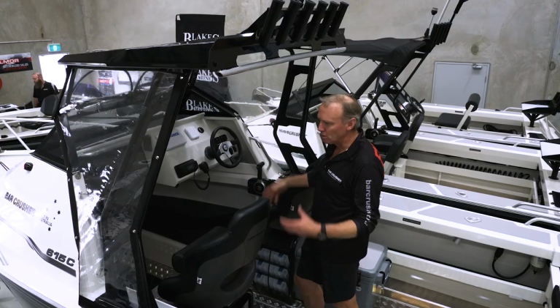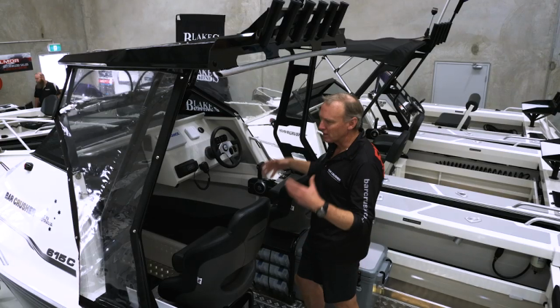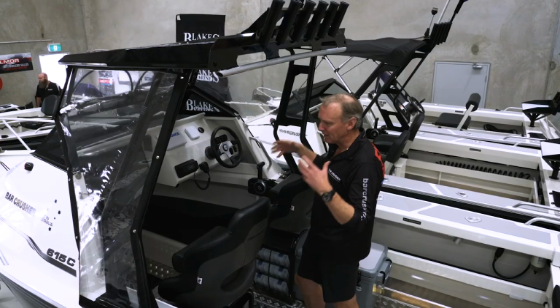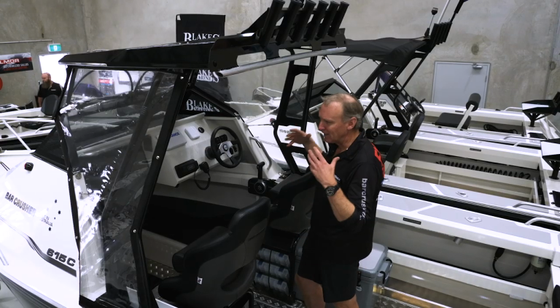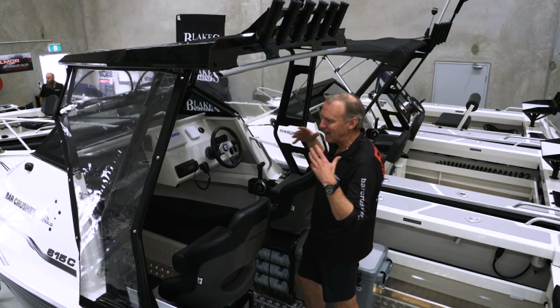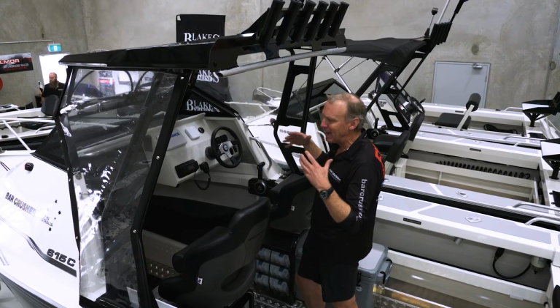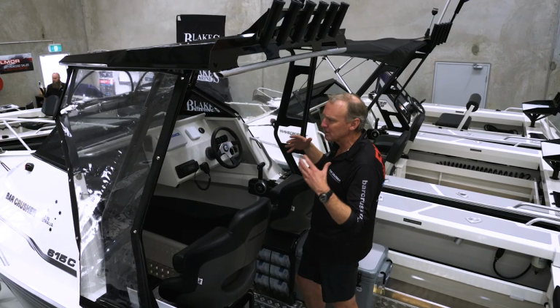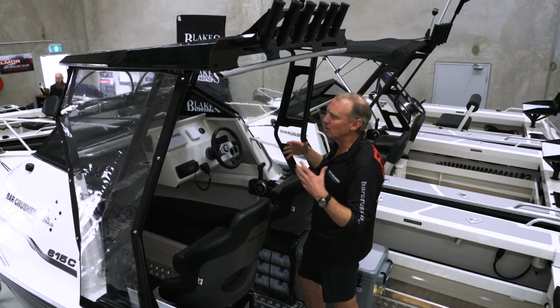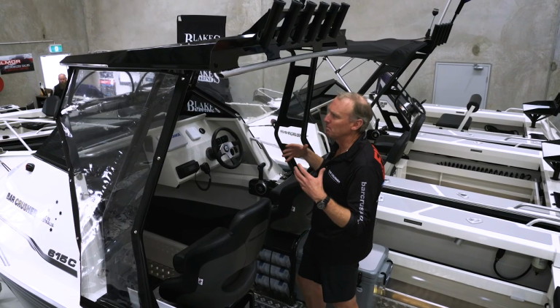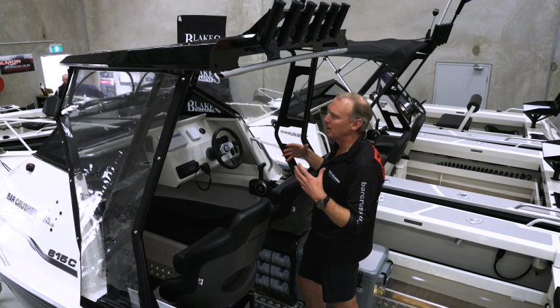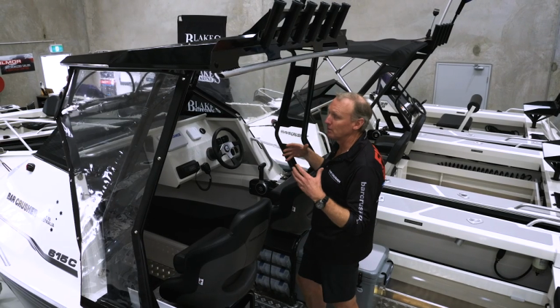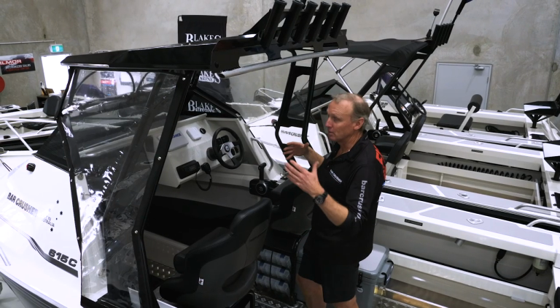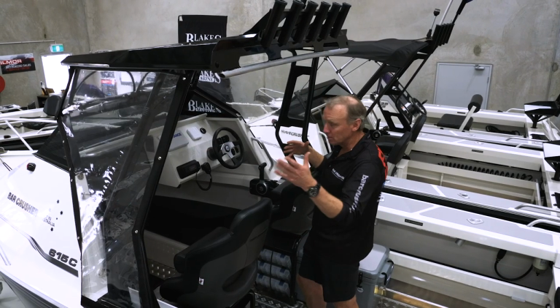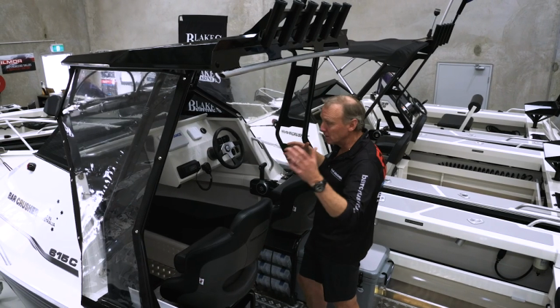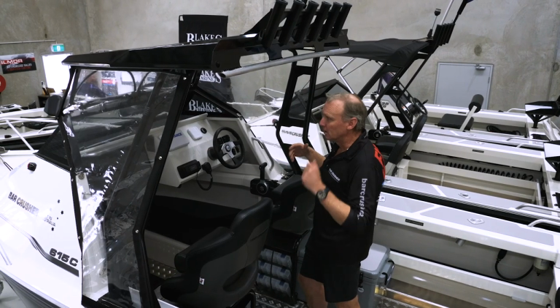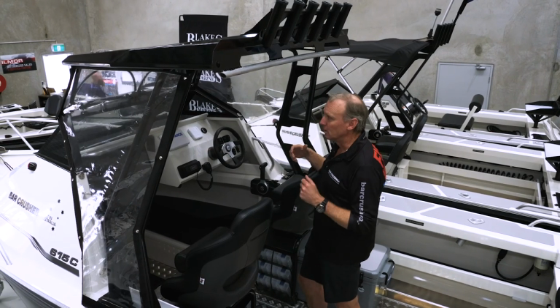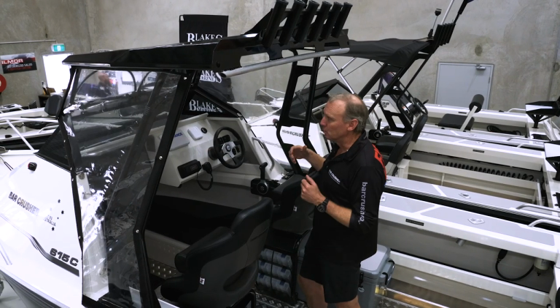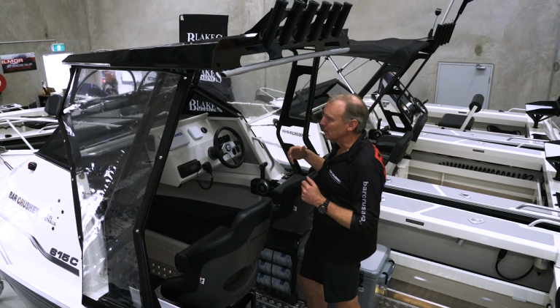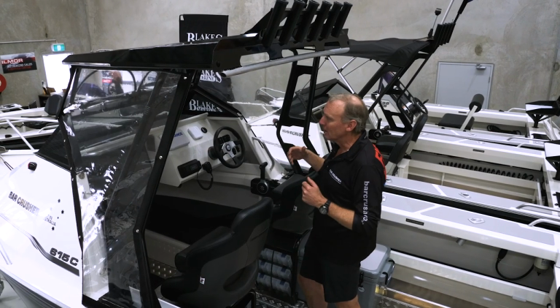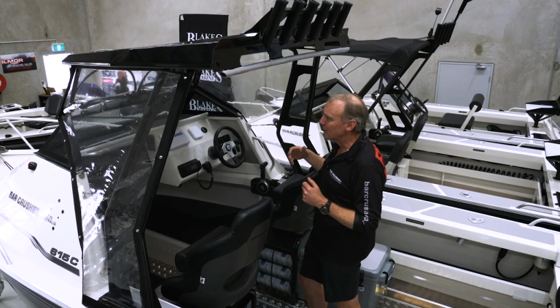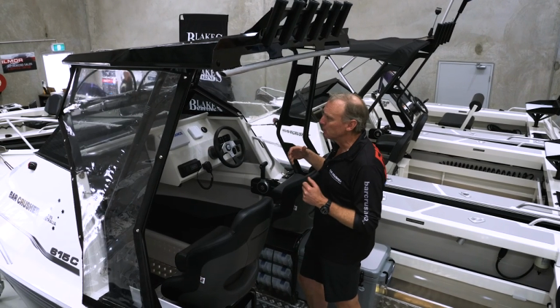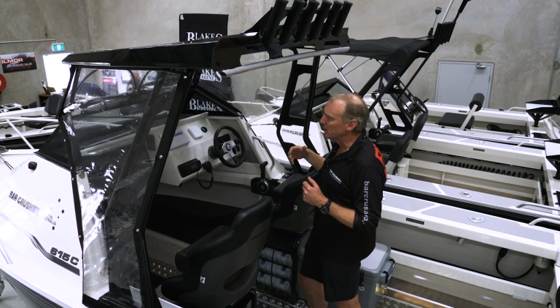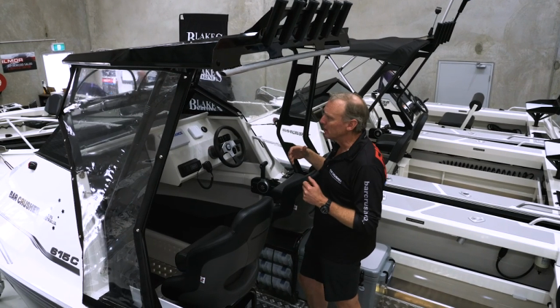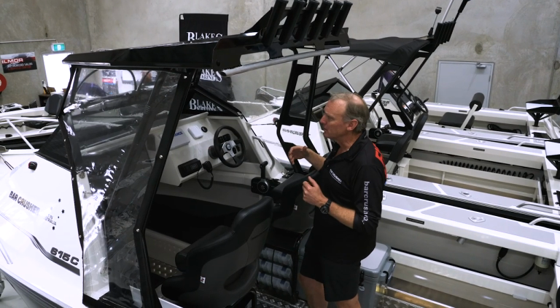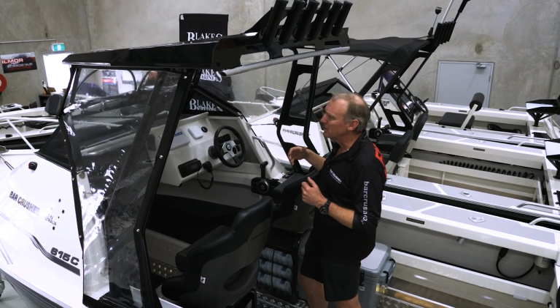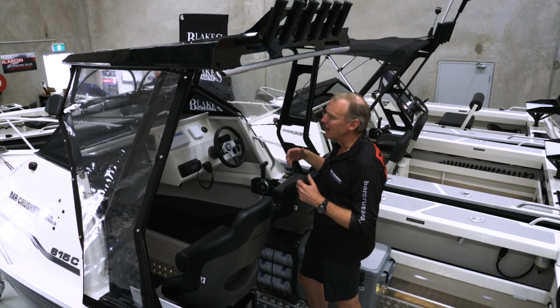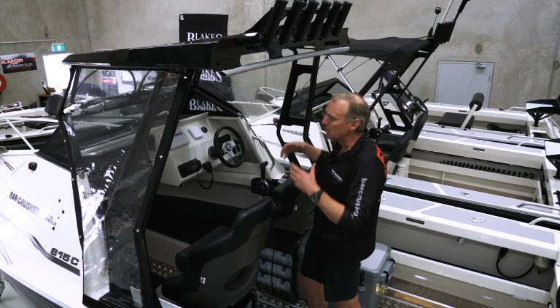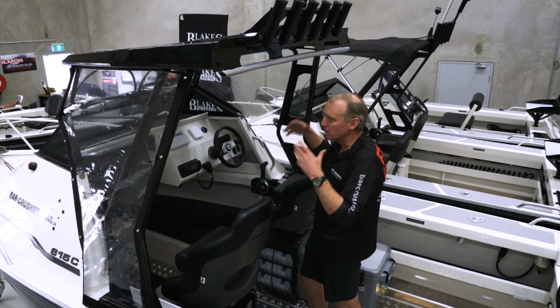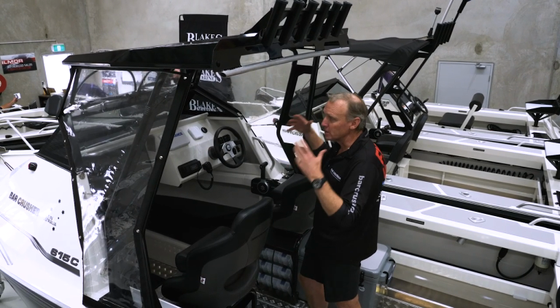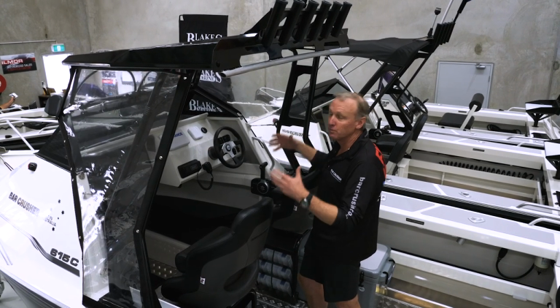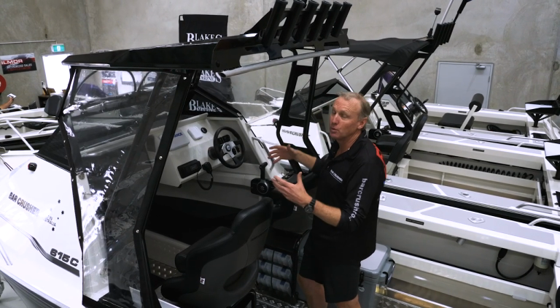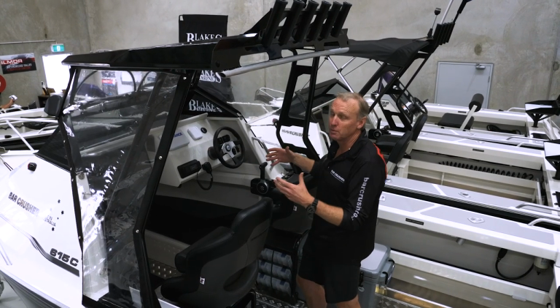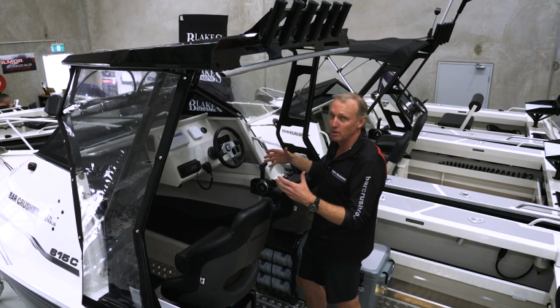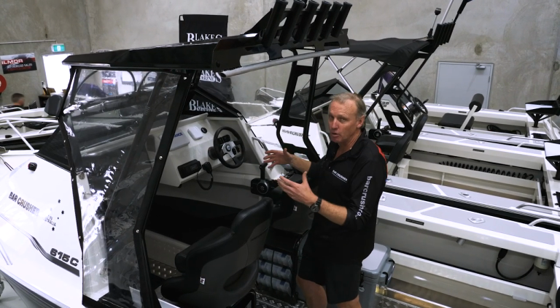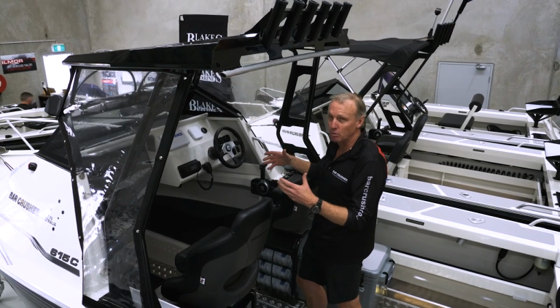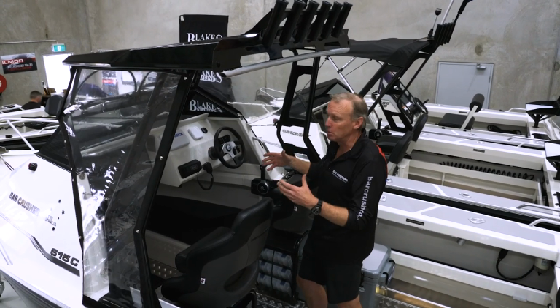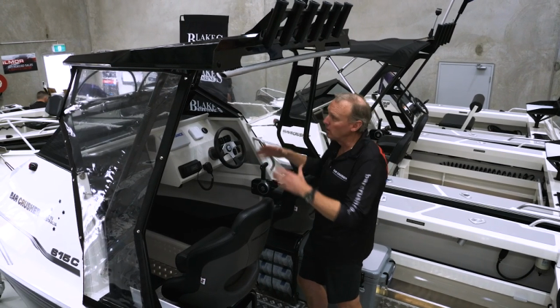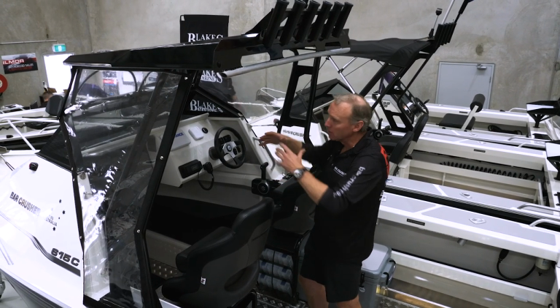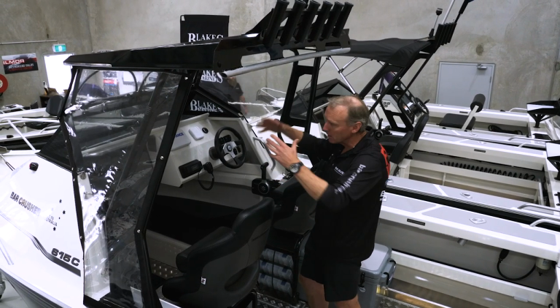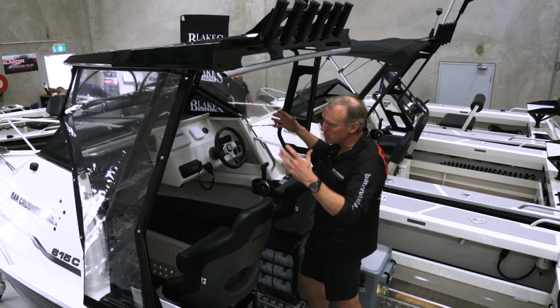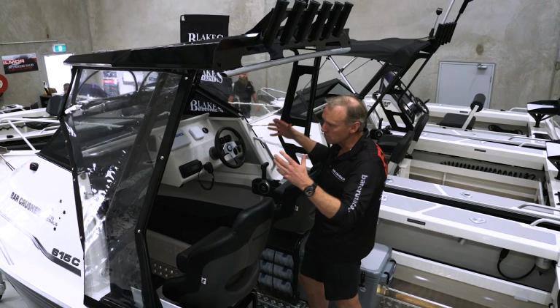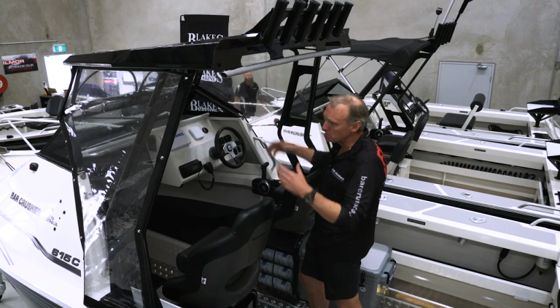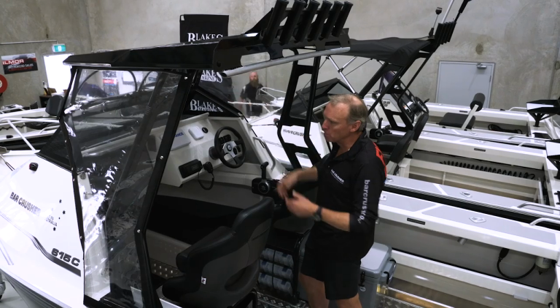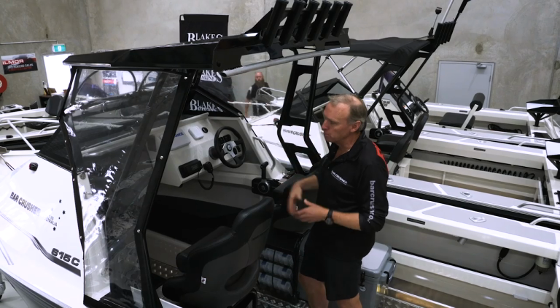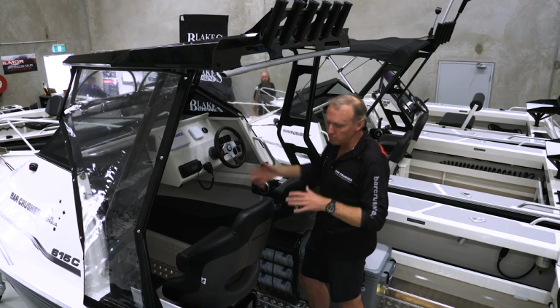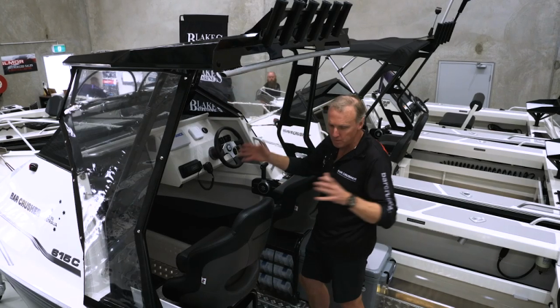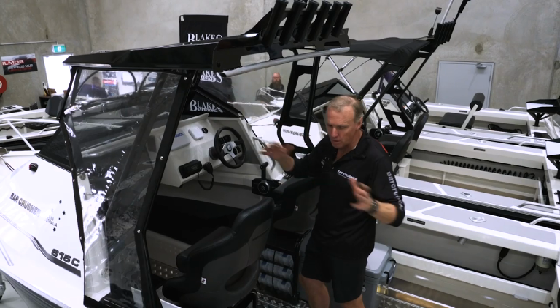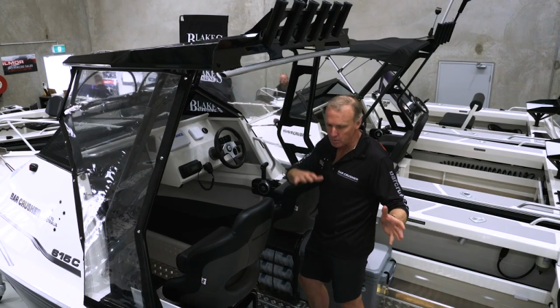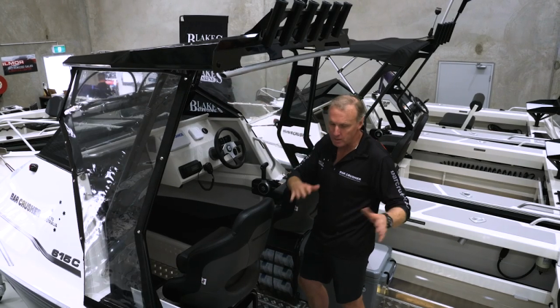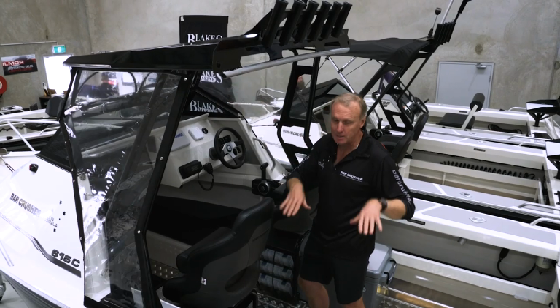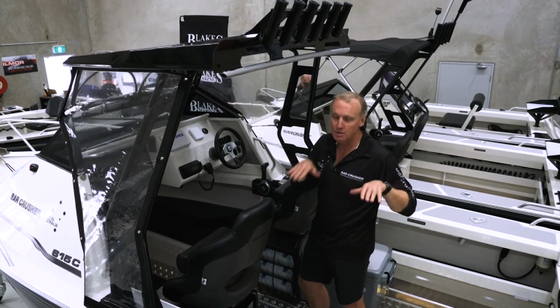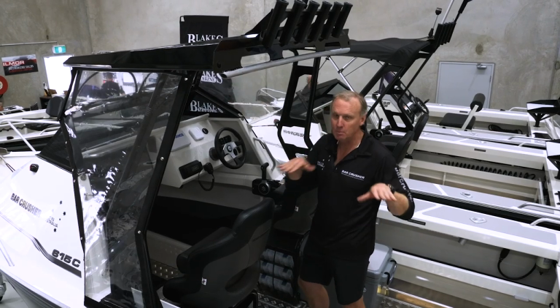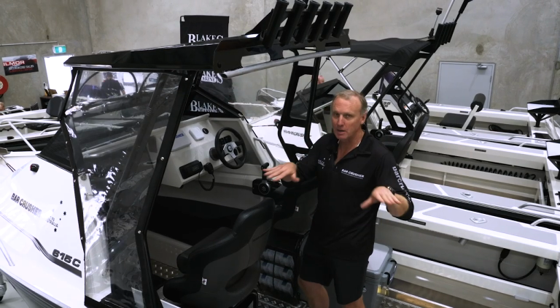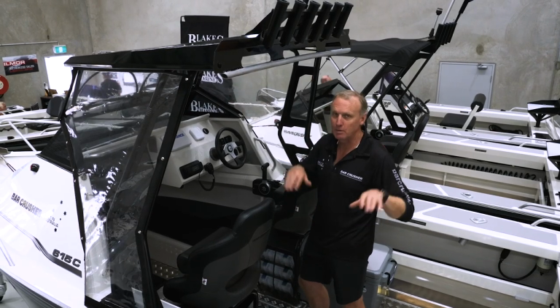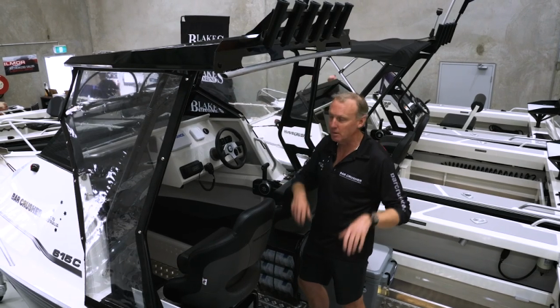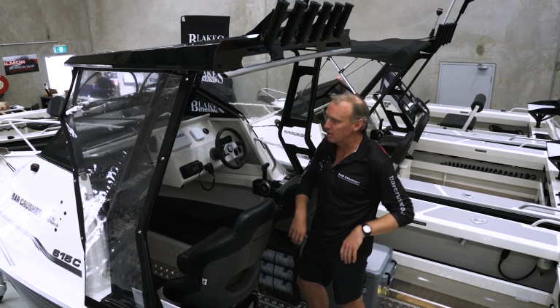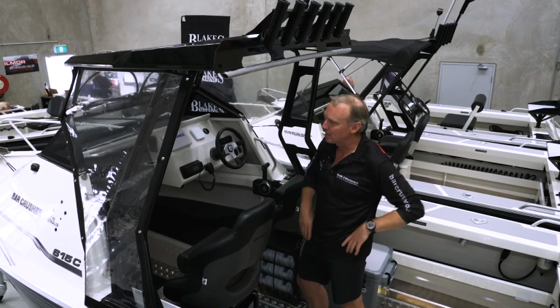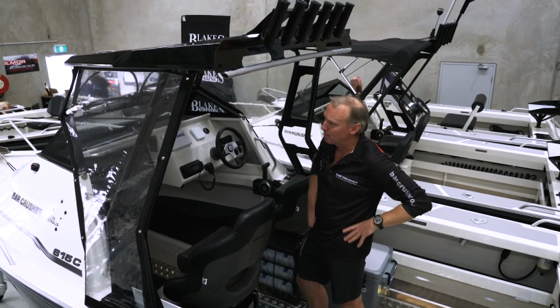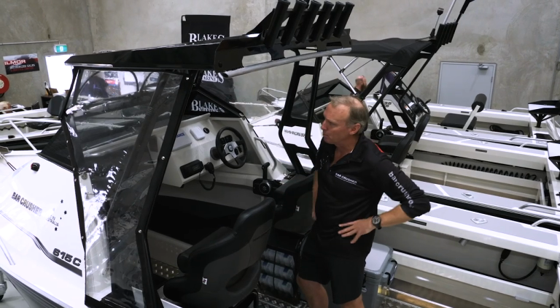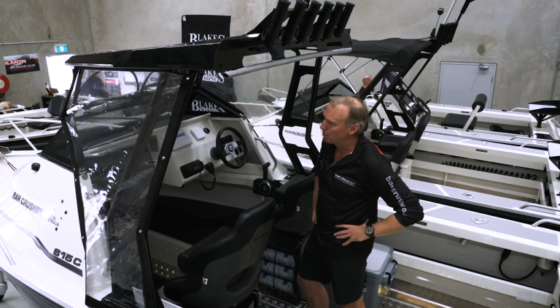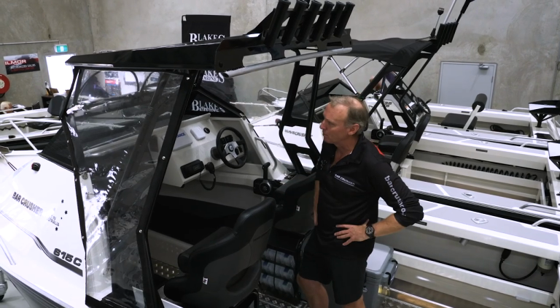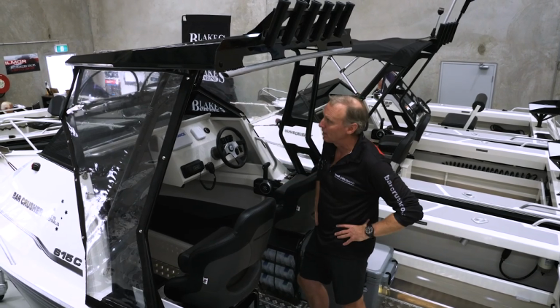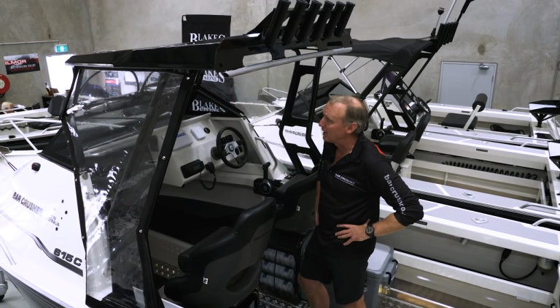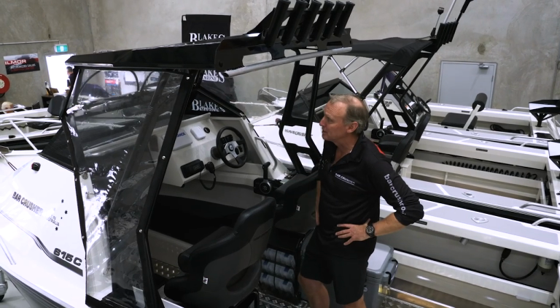More like a hardtop boat with glass windows, however it's fully foldable — clears are removable, fold it down, slip it under a low carport or garage.